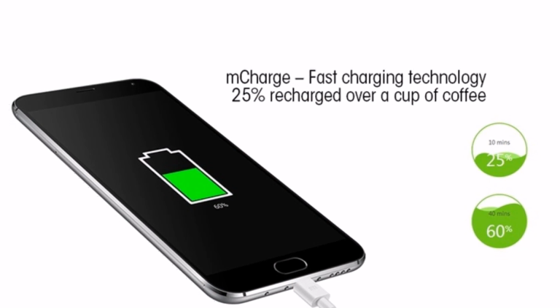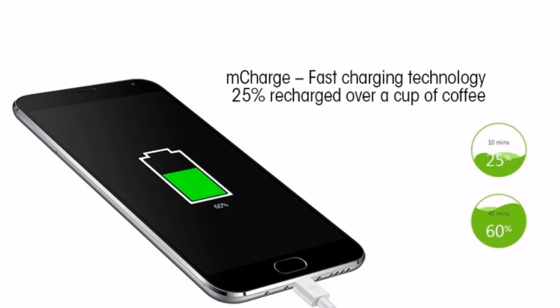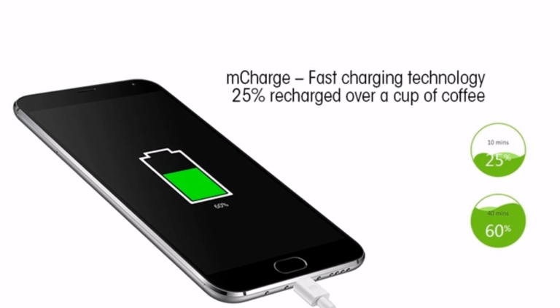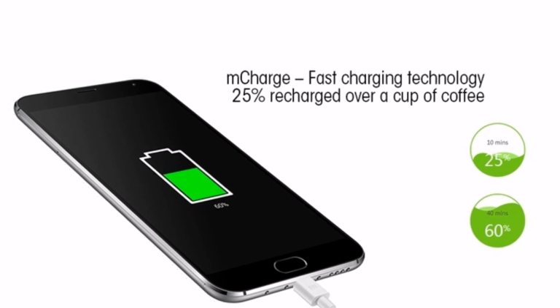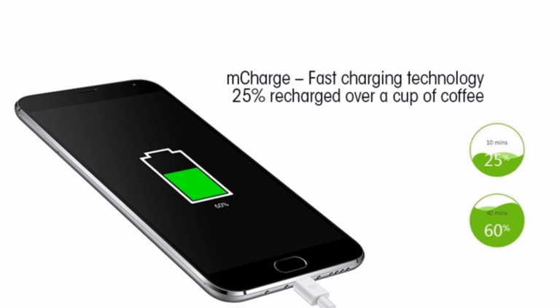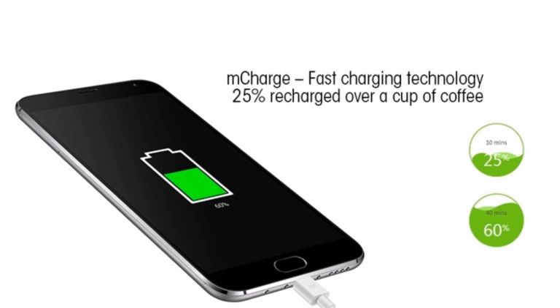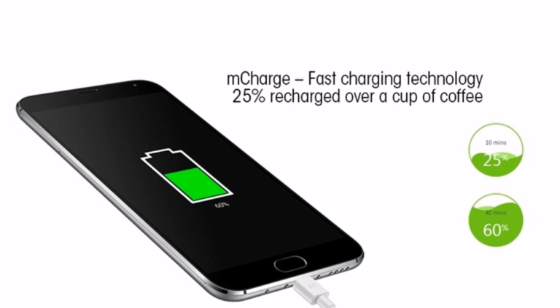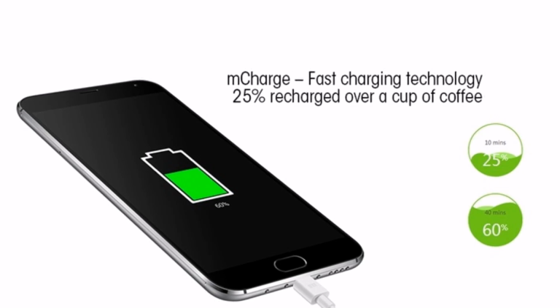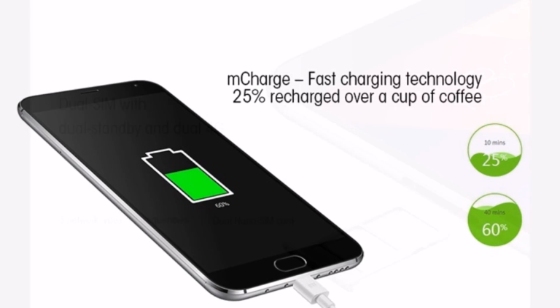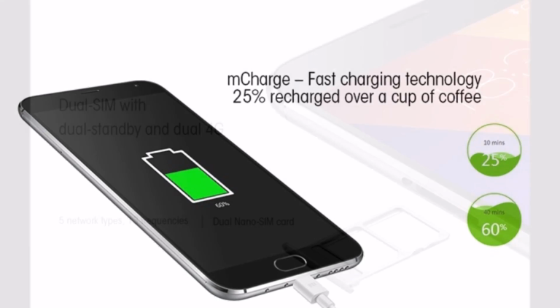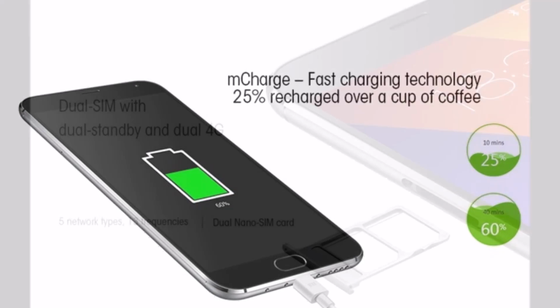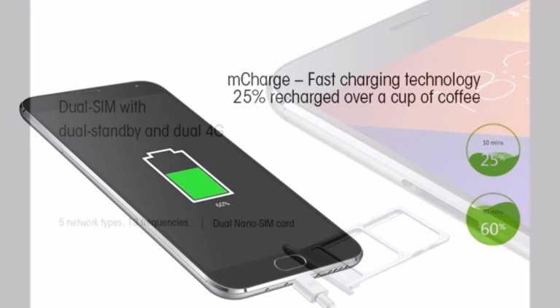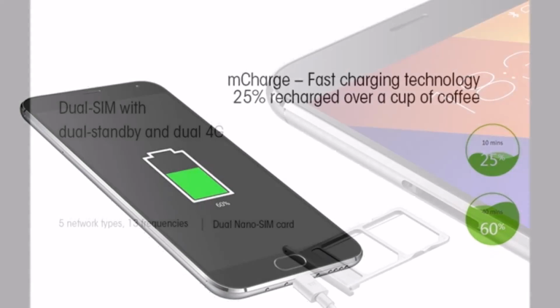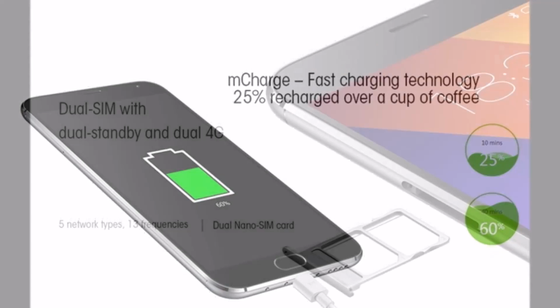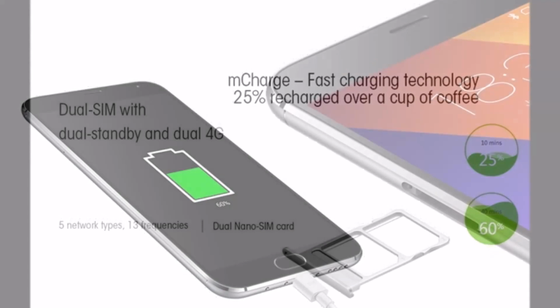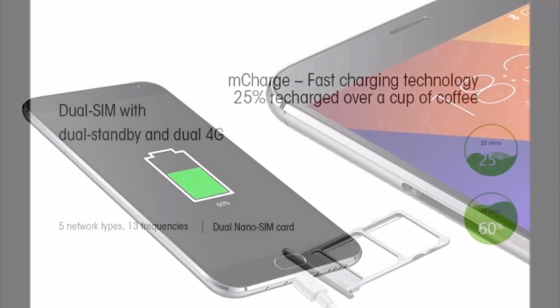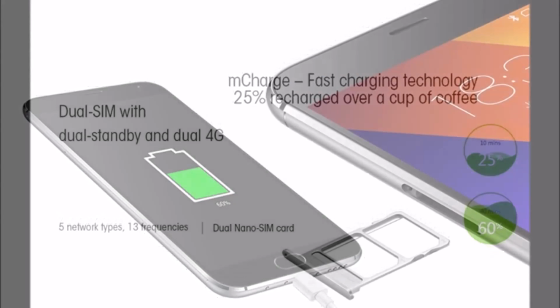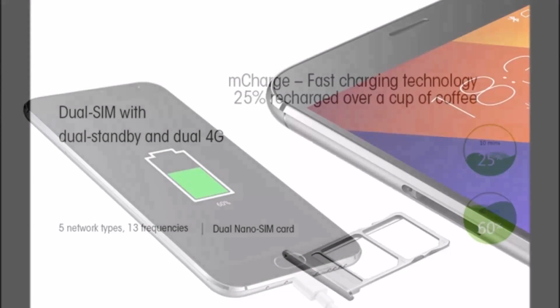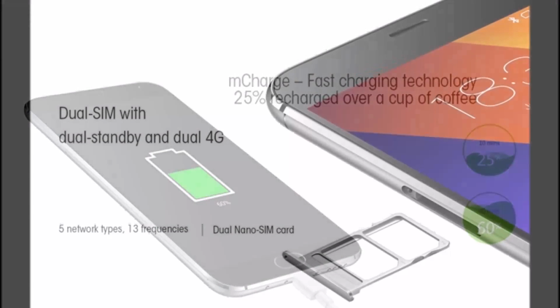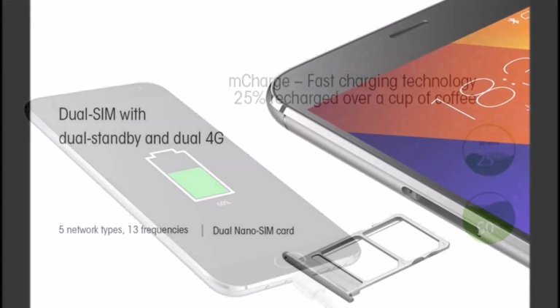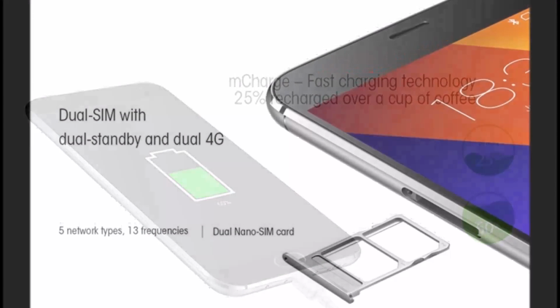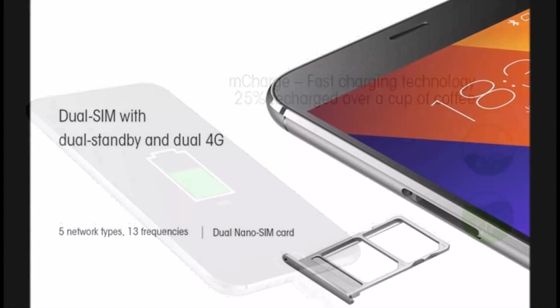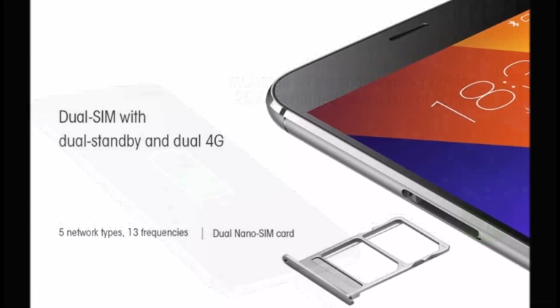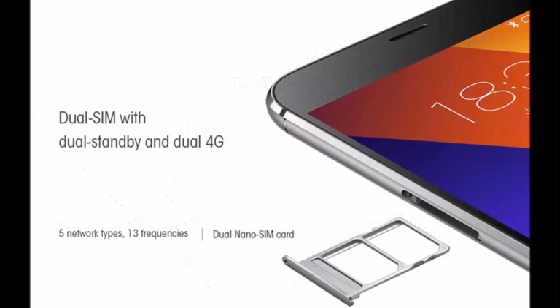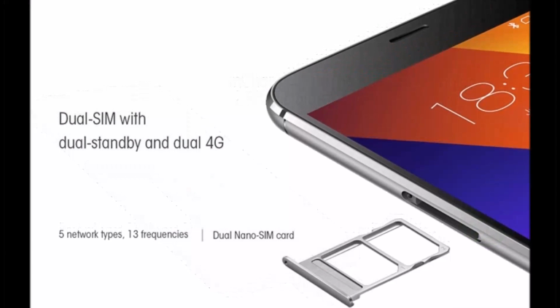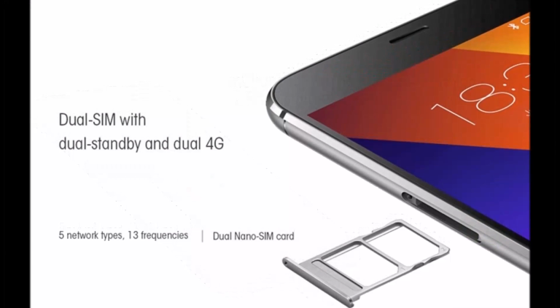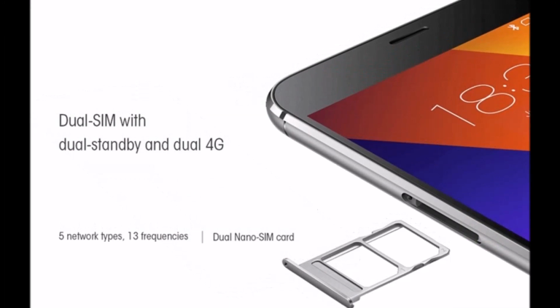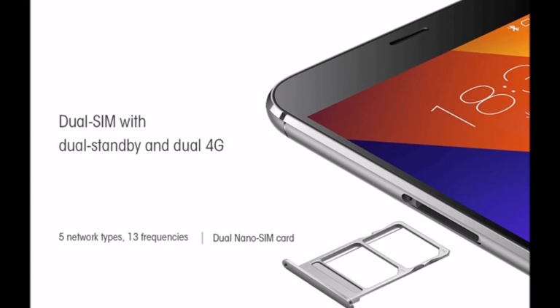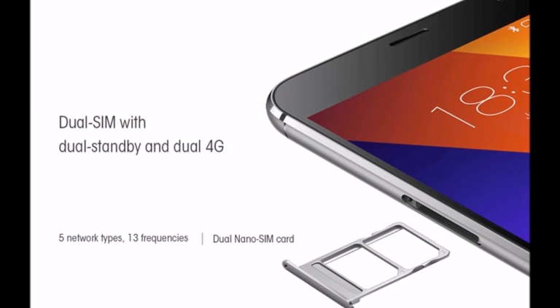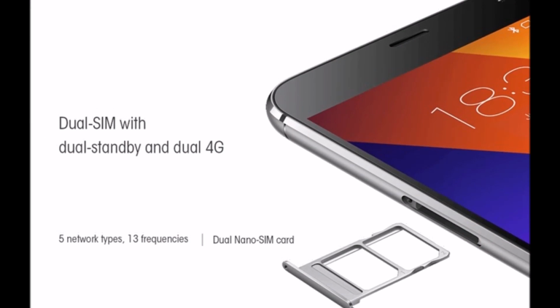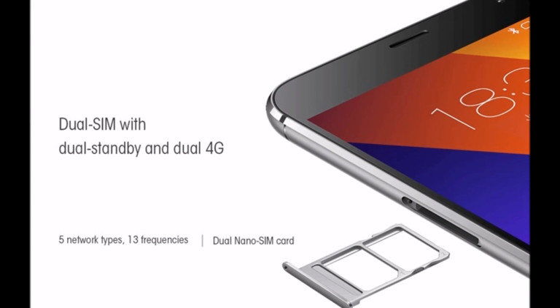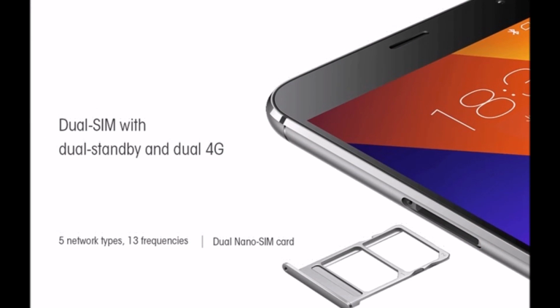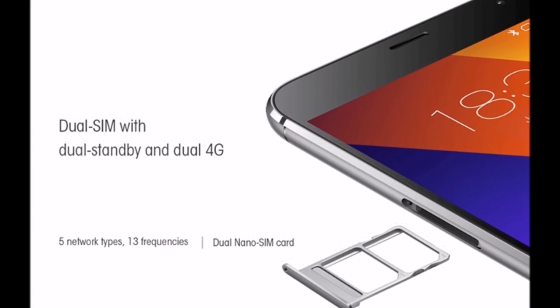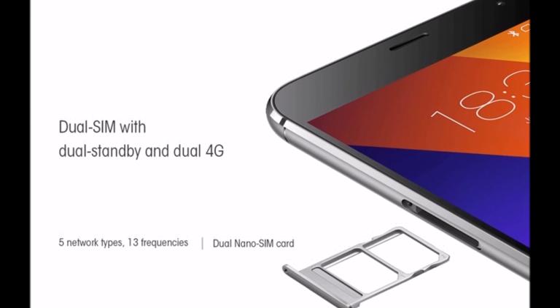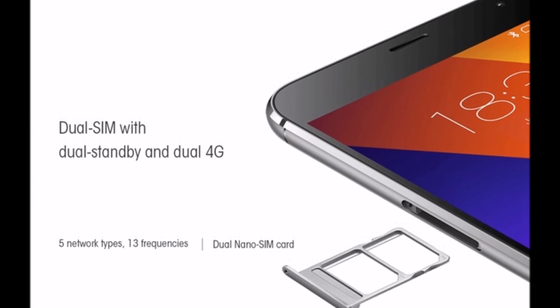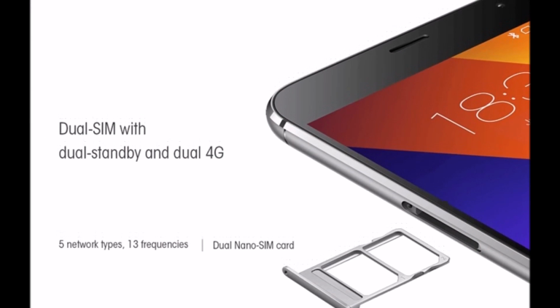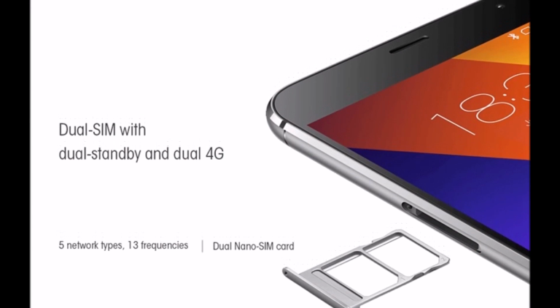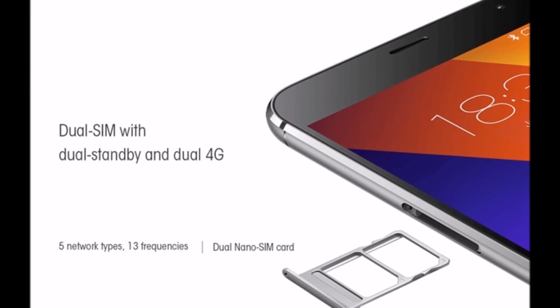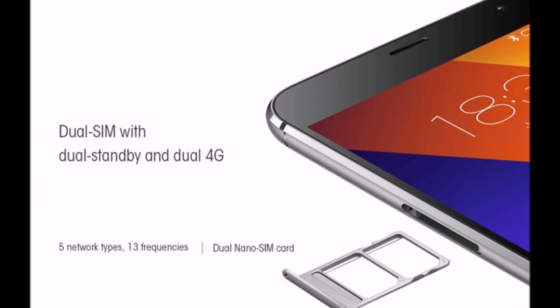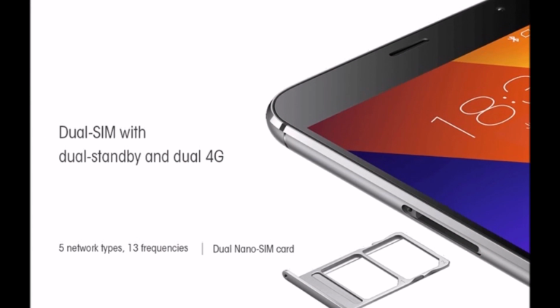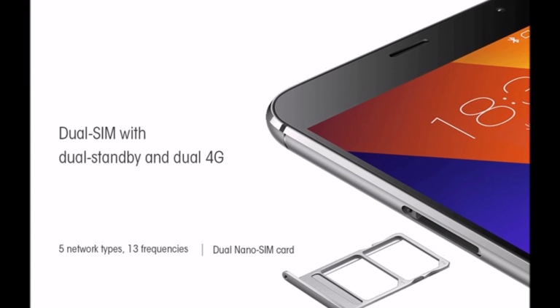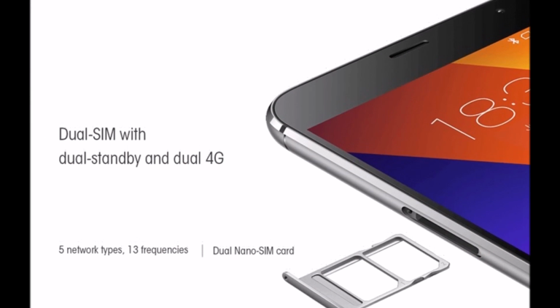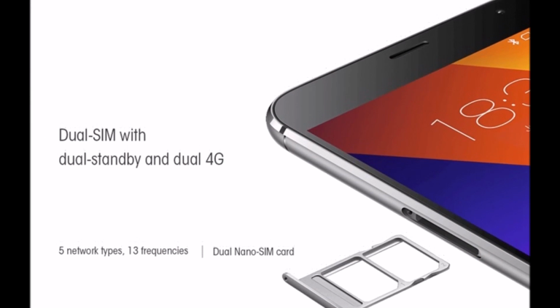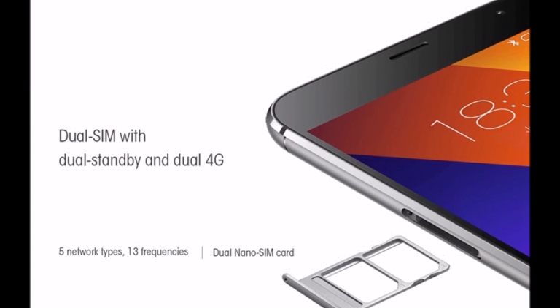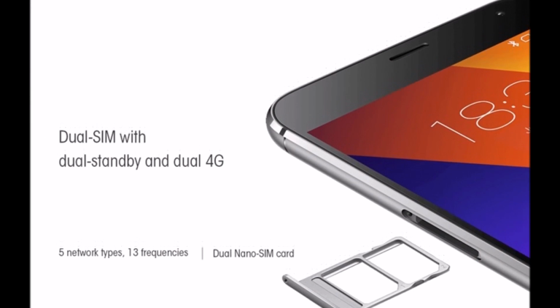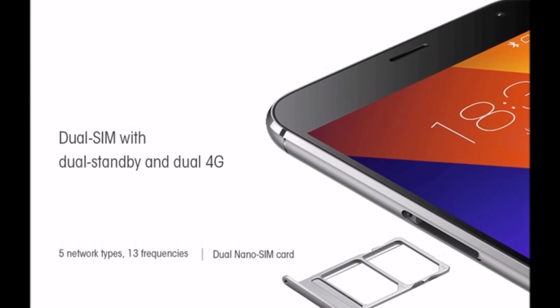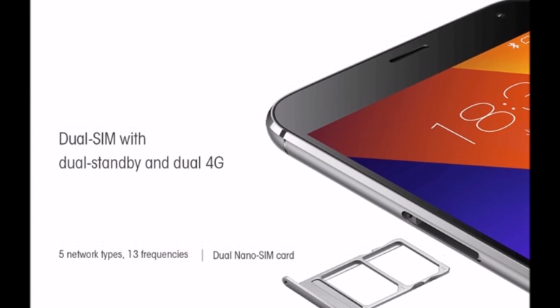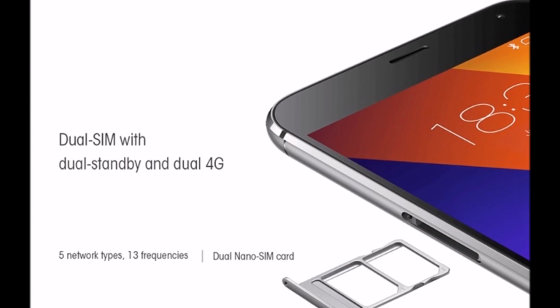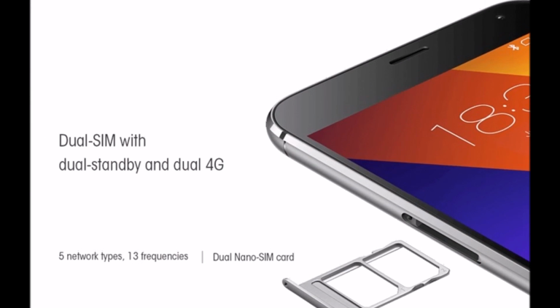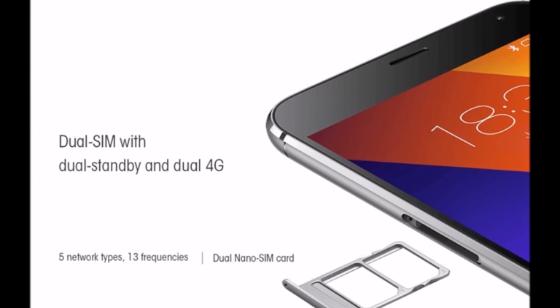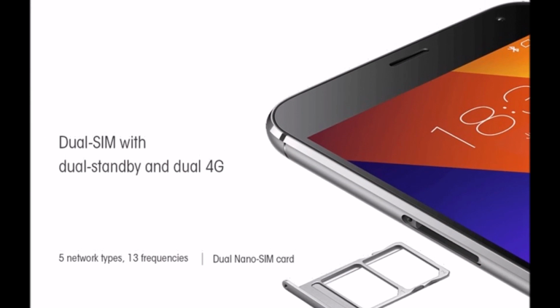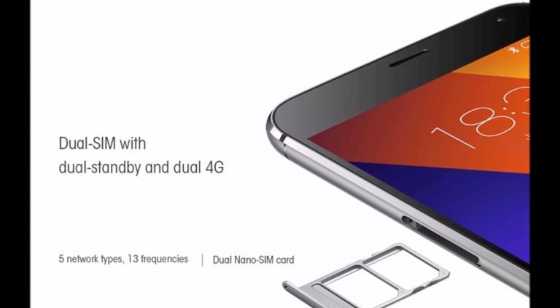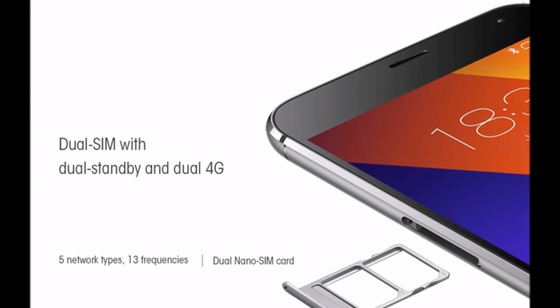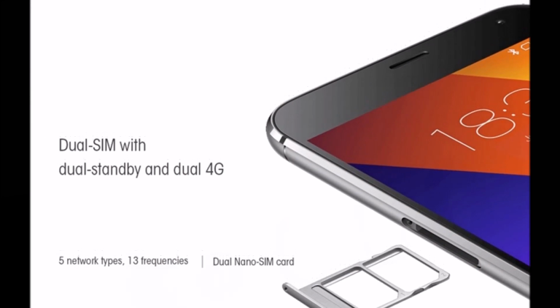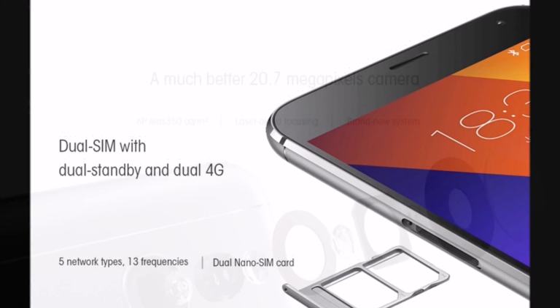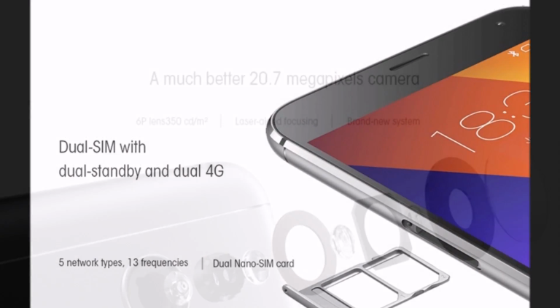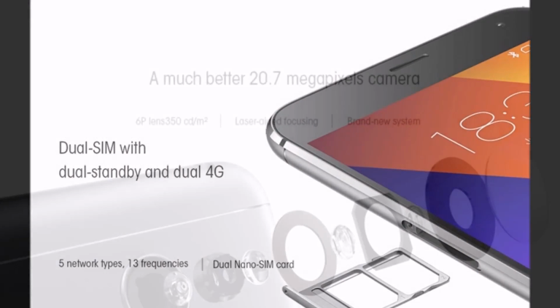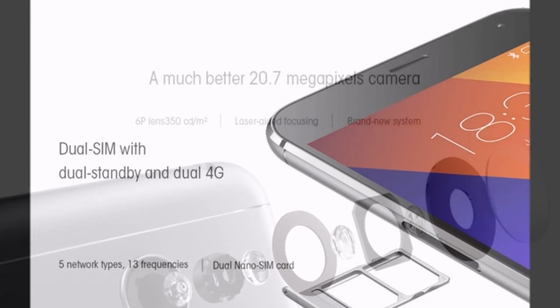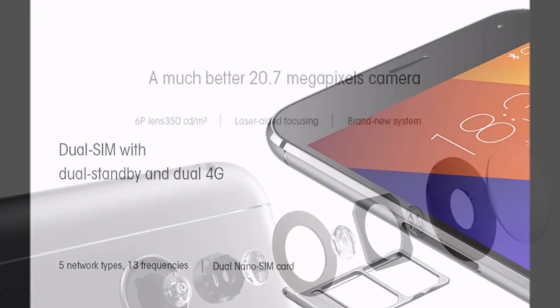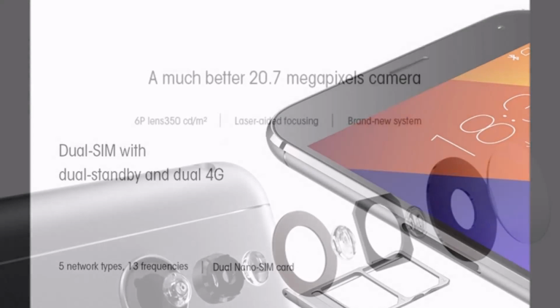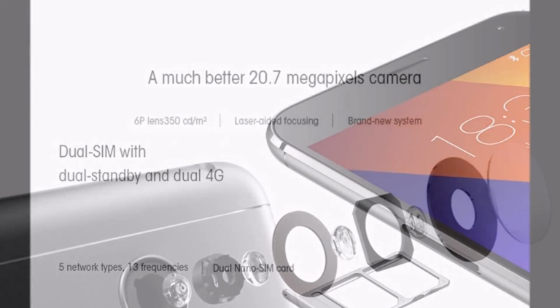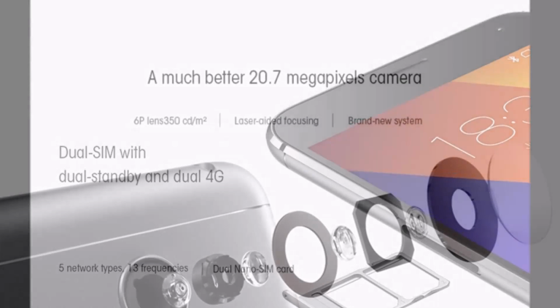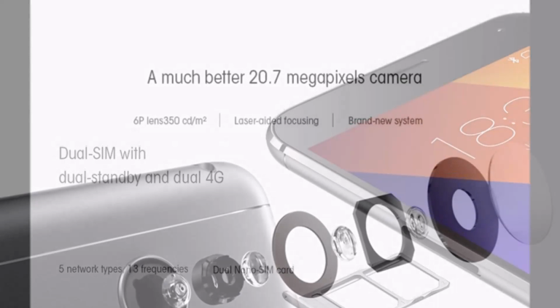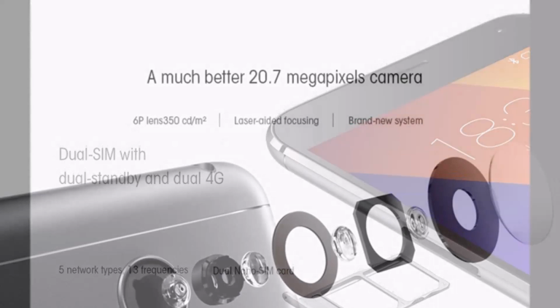Connectivity options include Wi-Fi, GPS, Bluetooth, 3G and 4G.